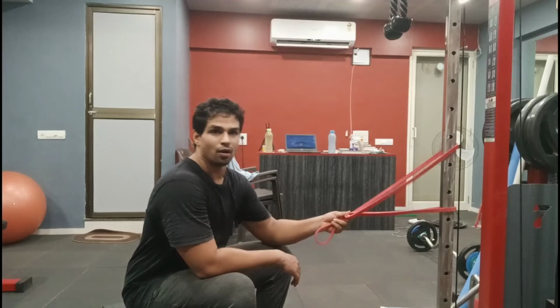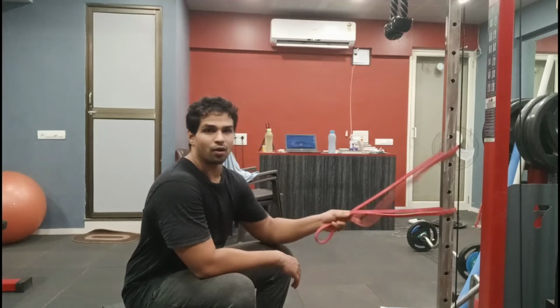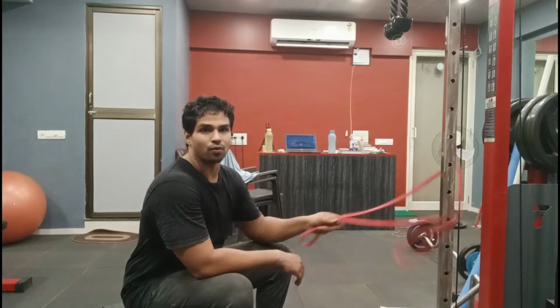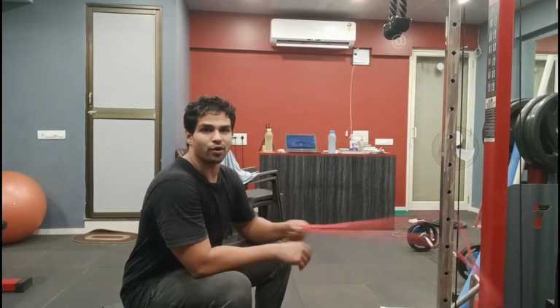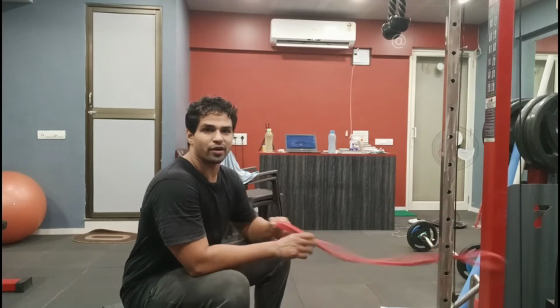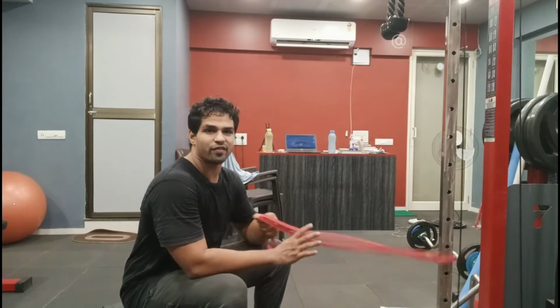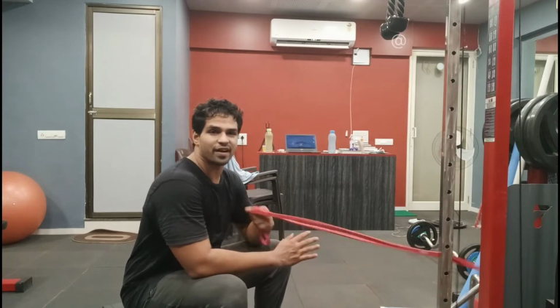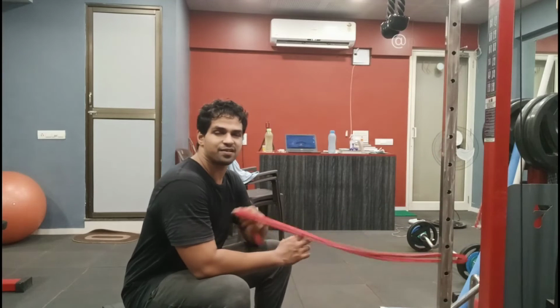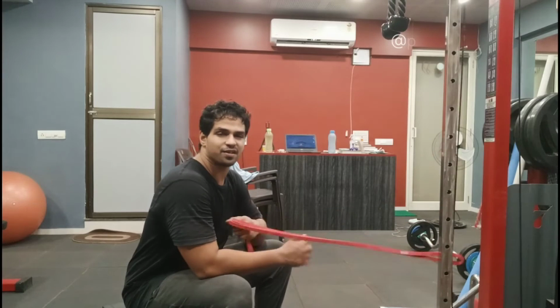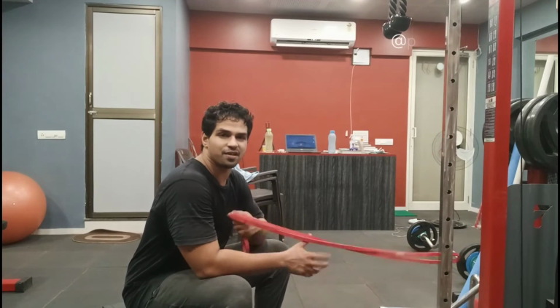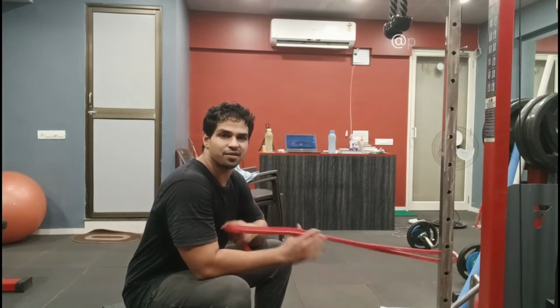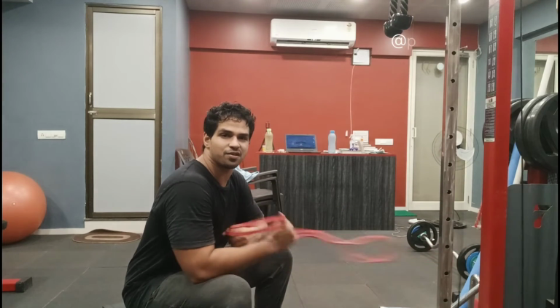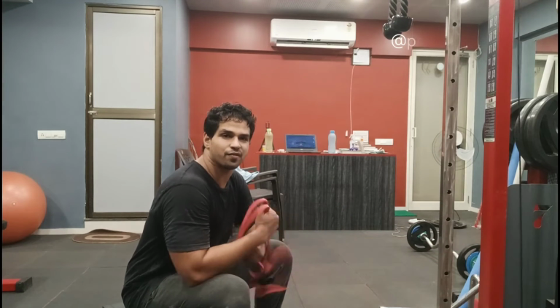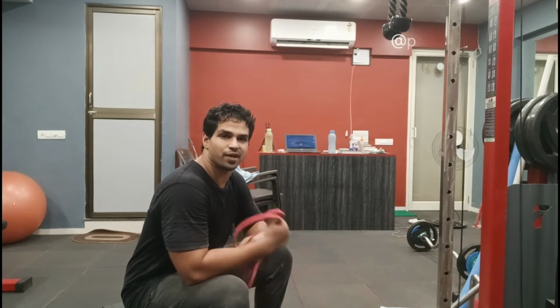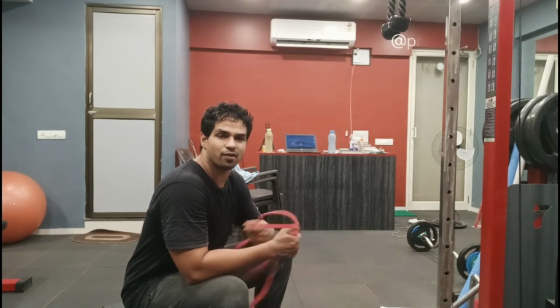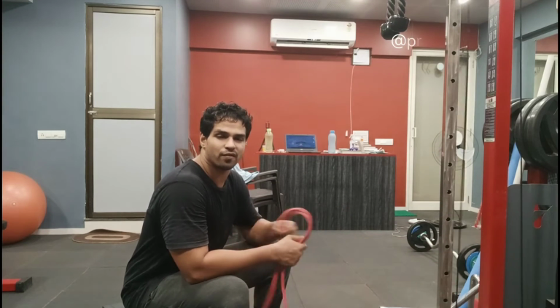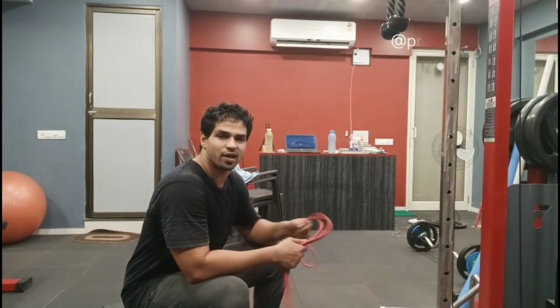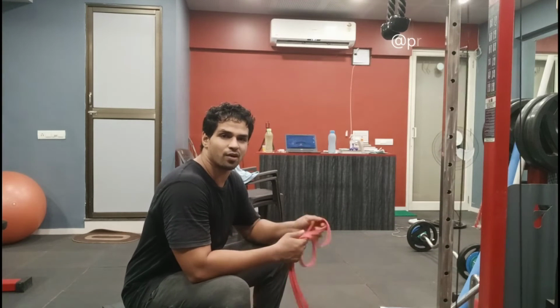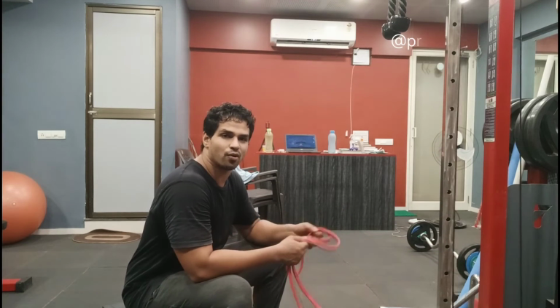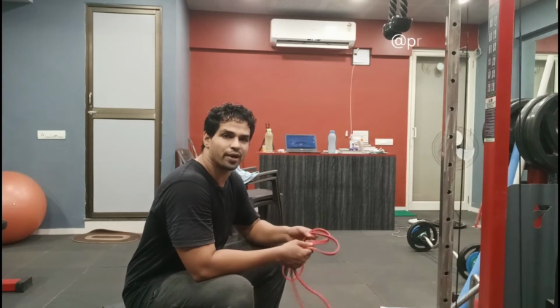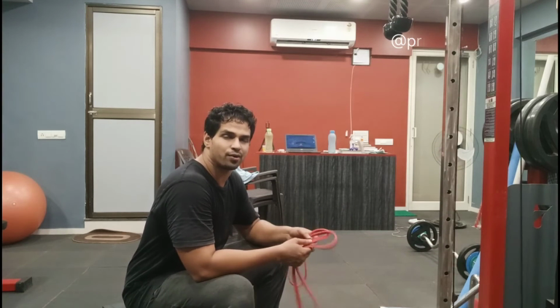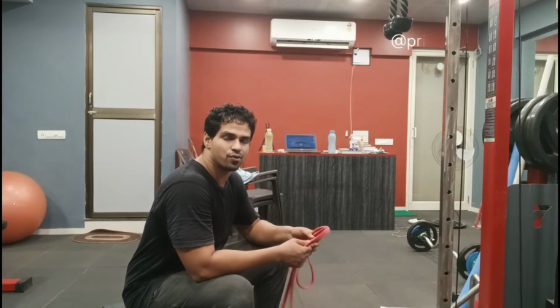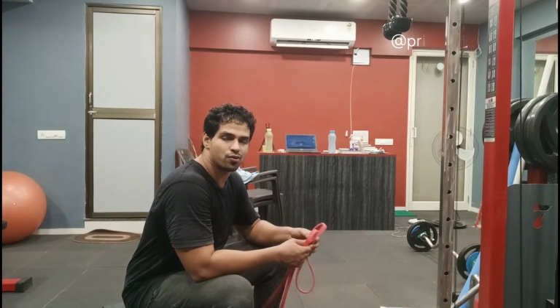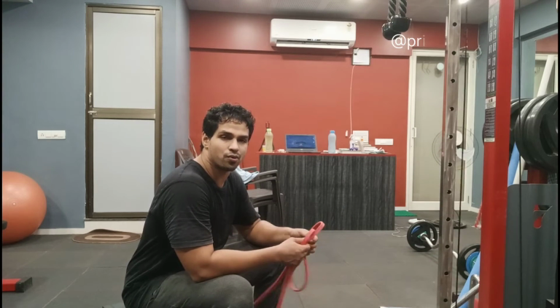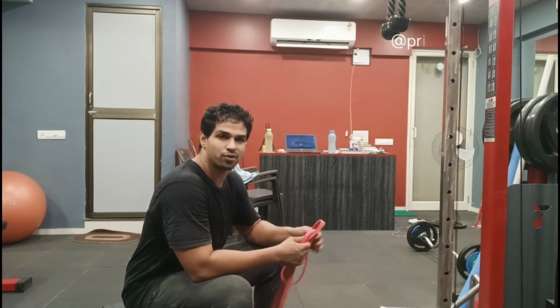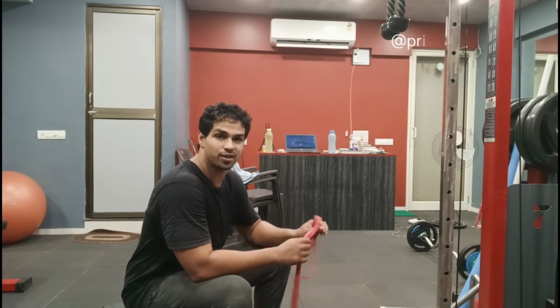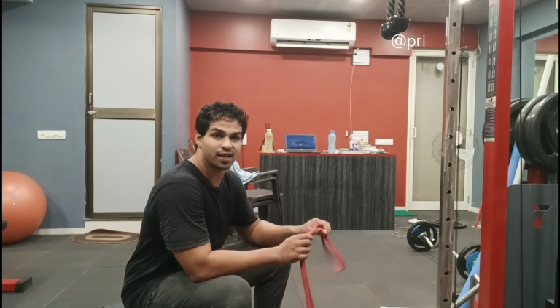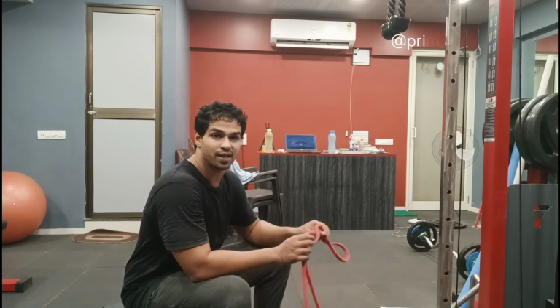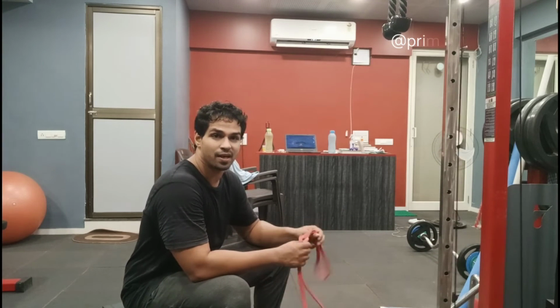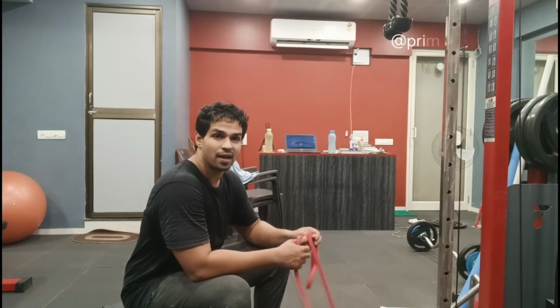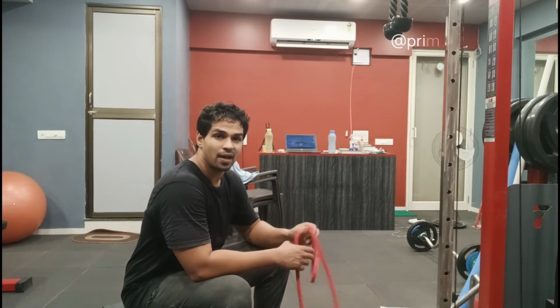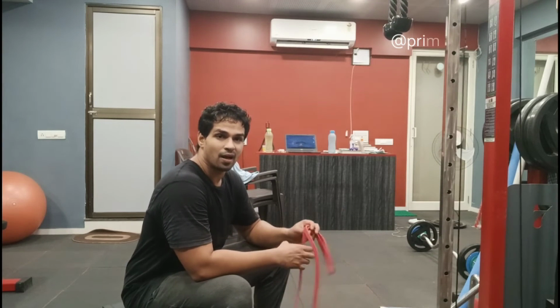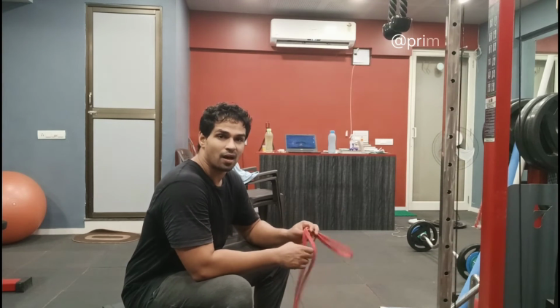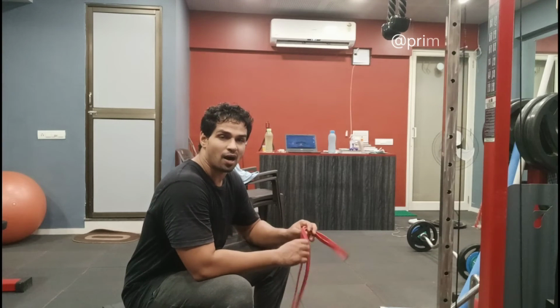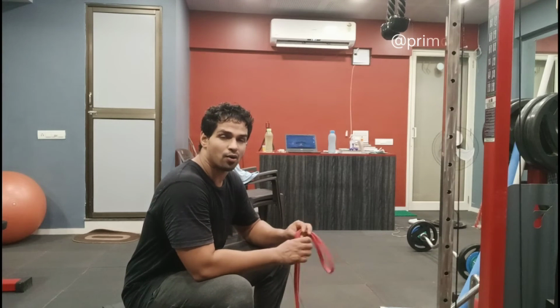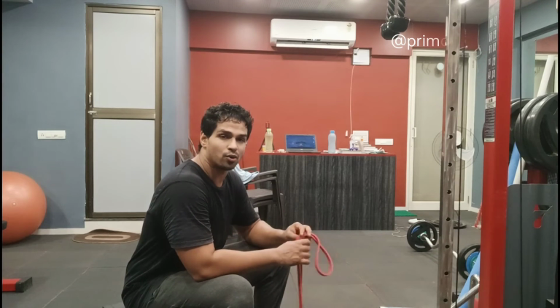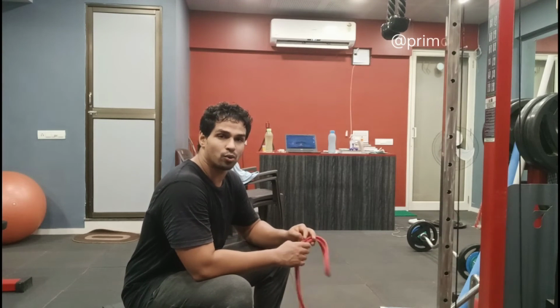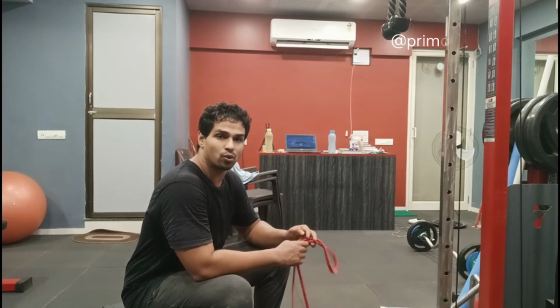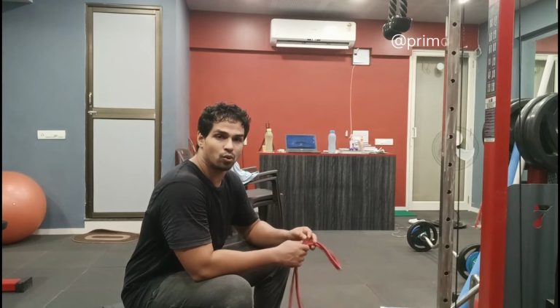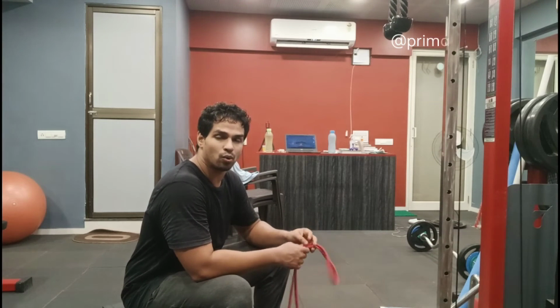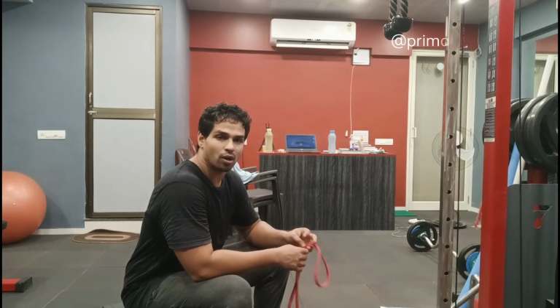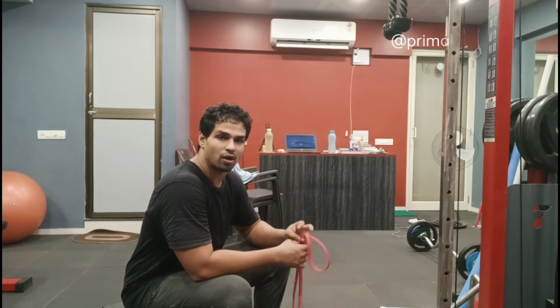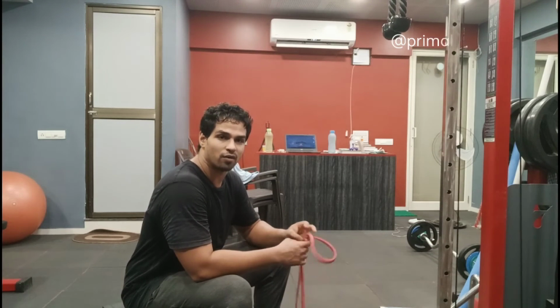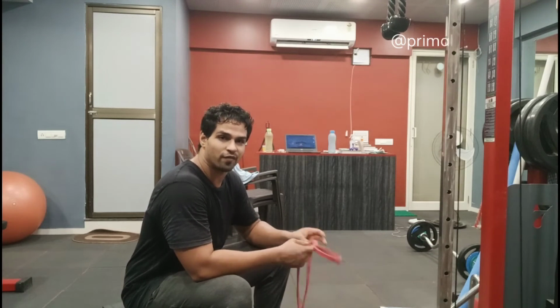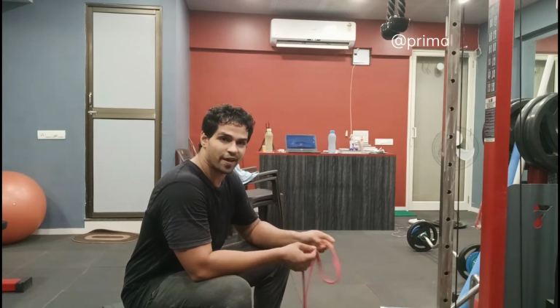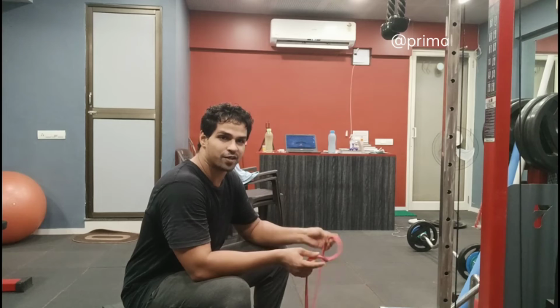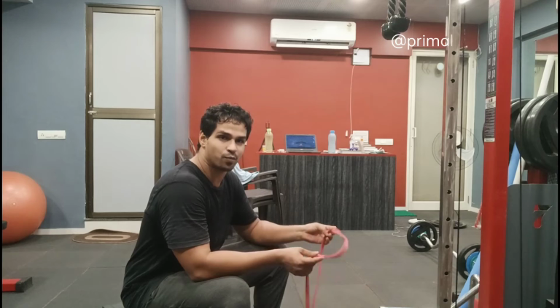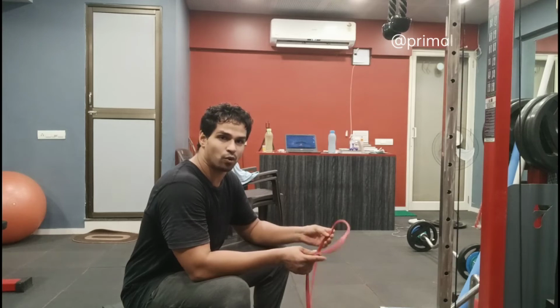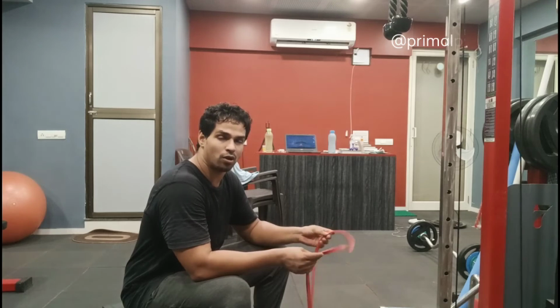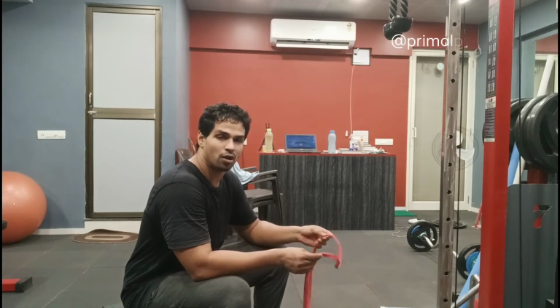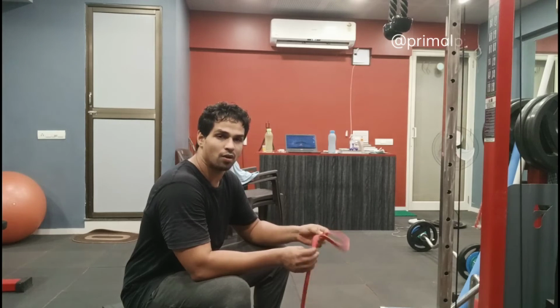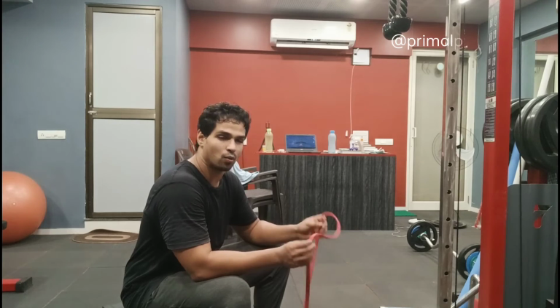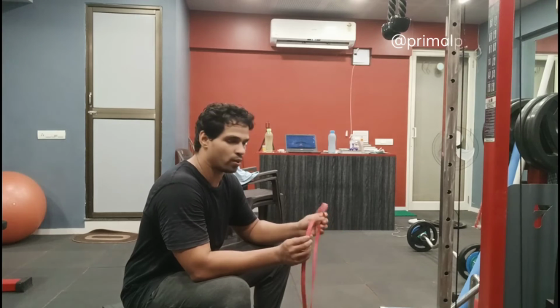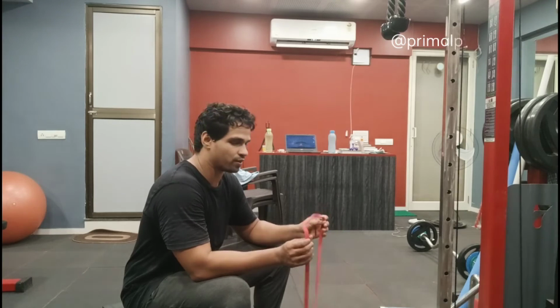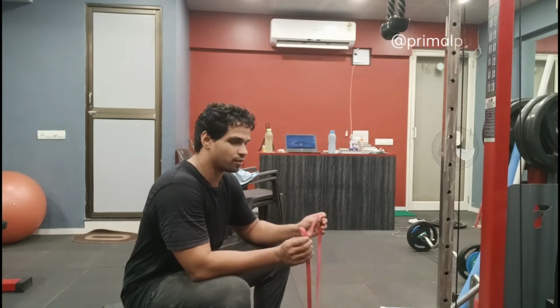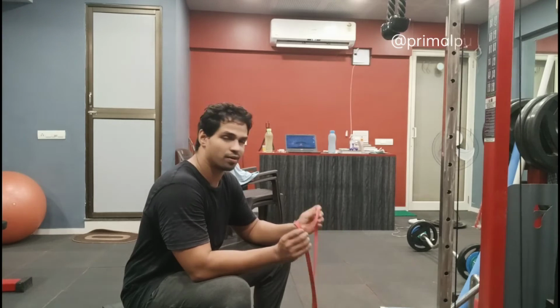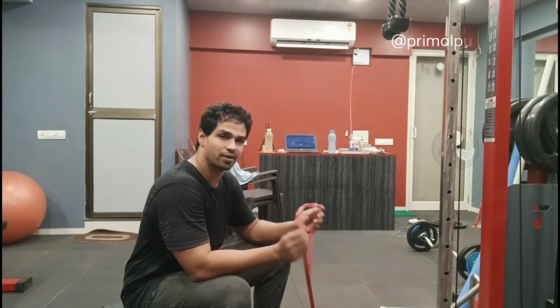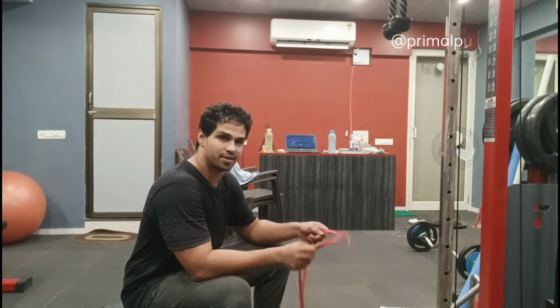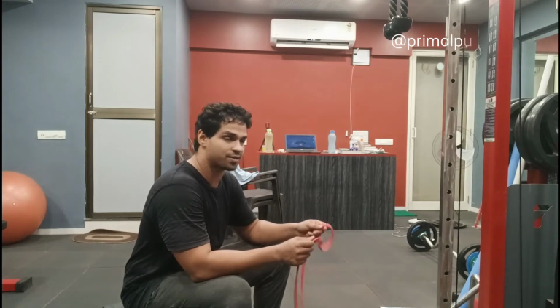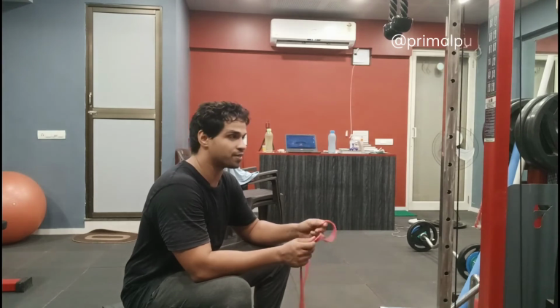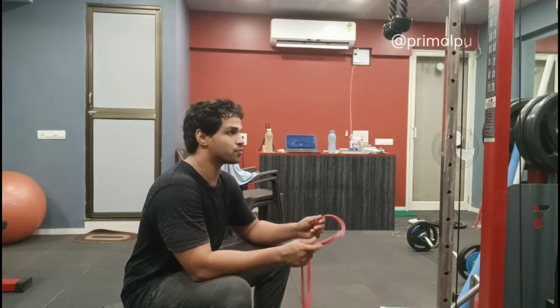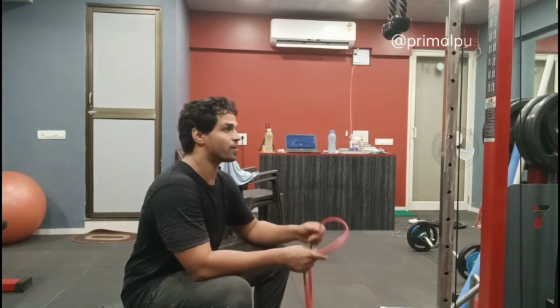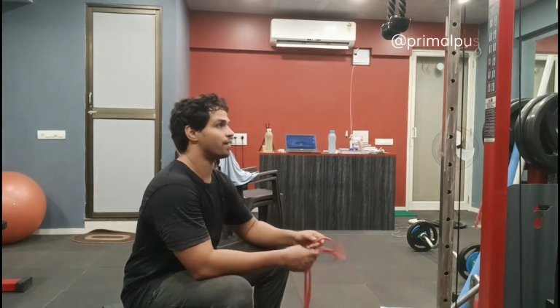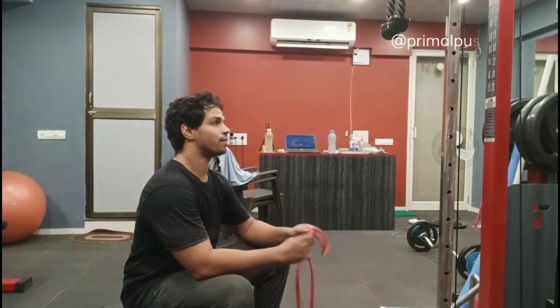Good morning friends. In this video we are going to see how to do a face pull with a resistance band.